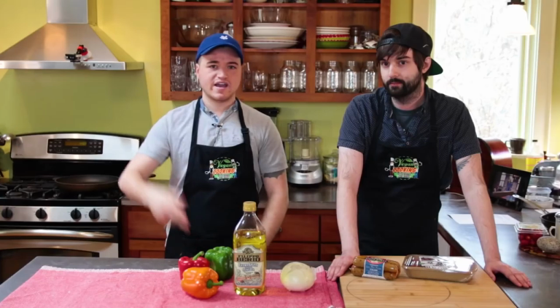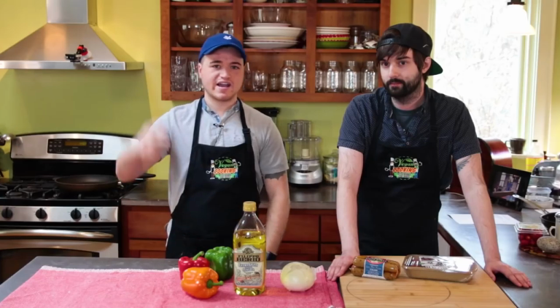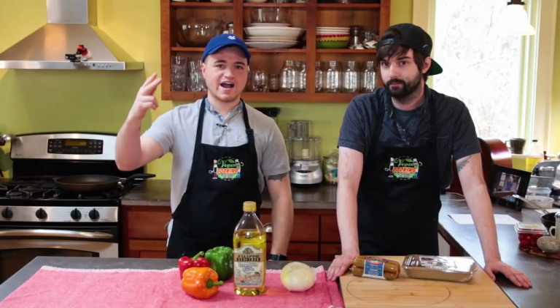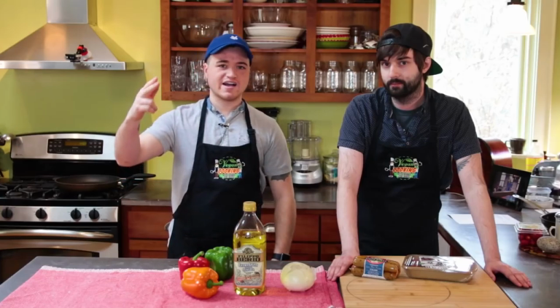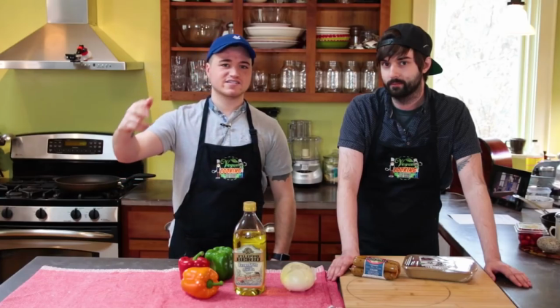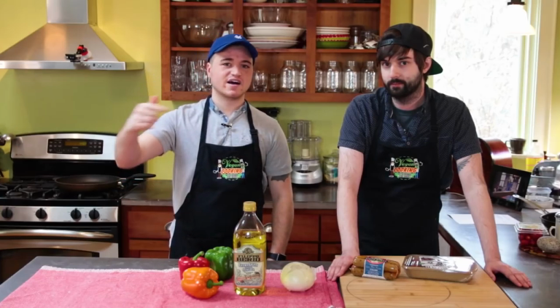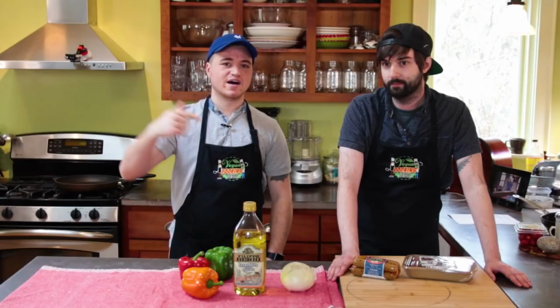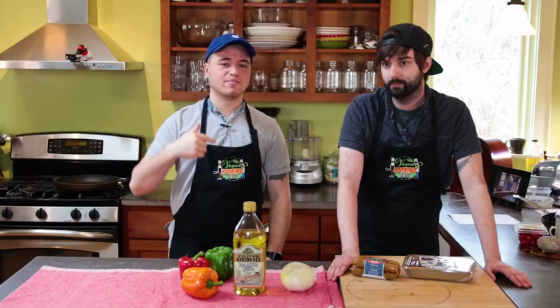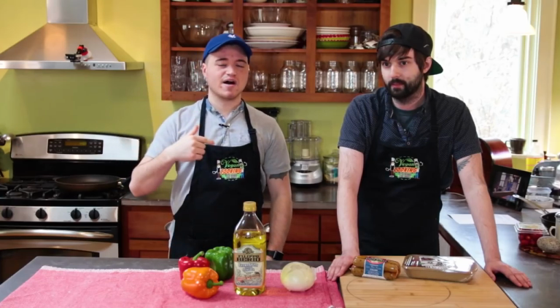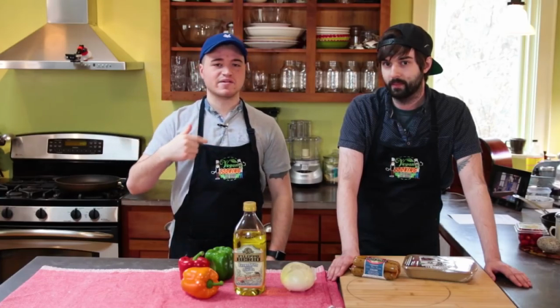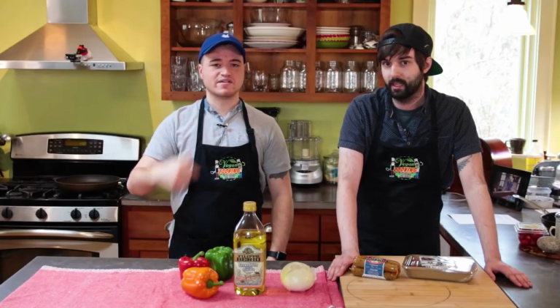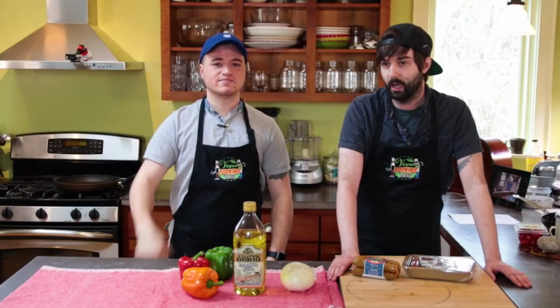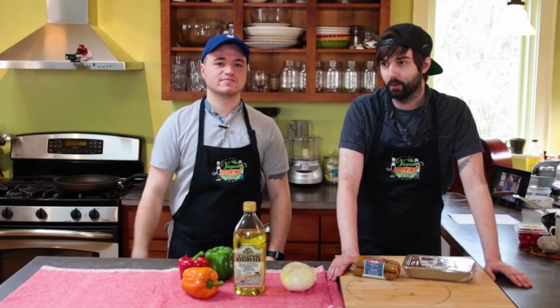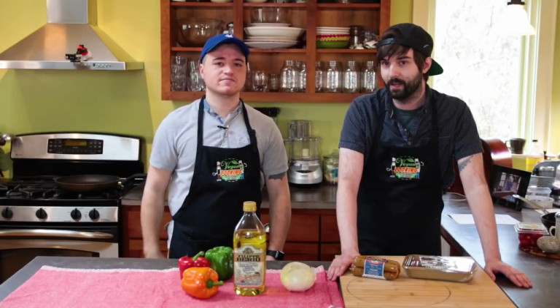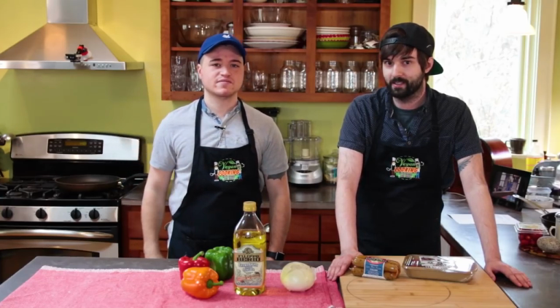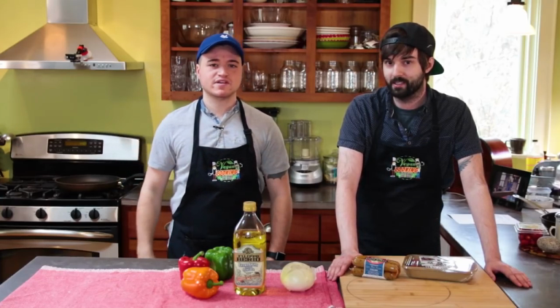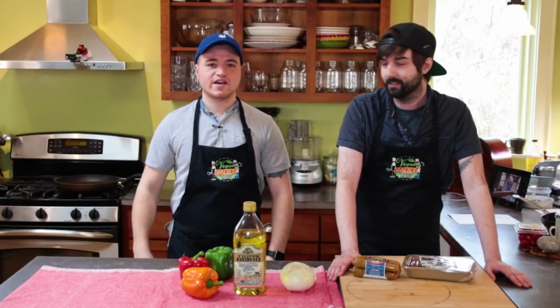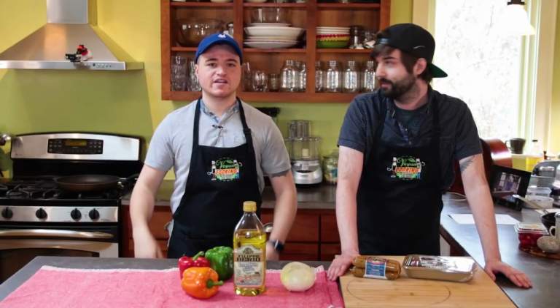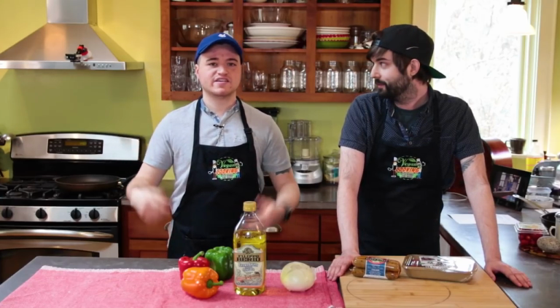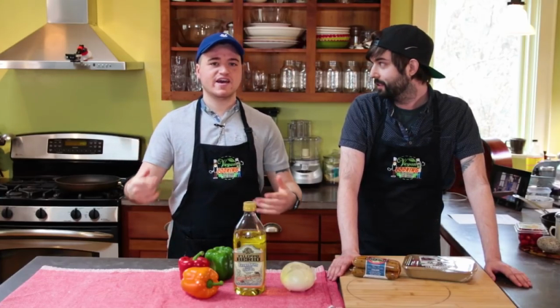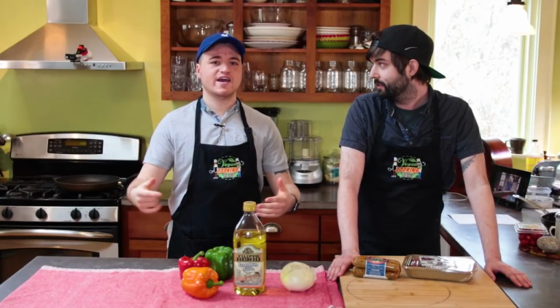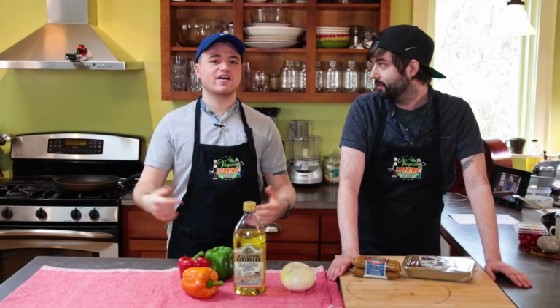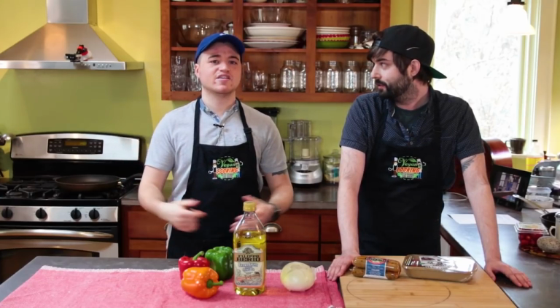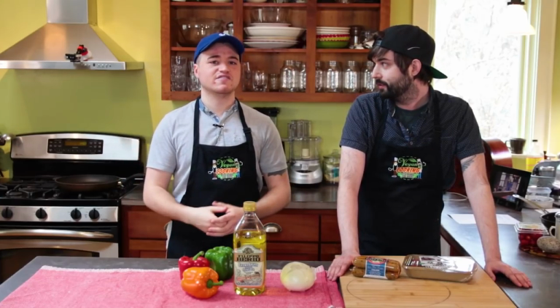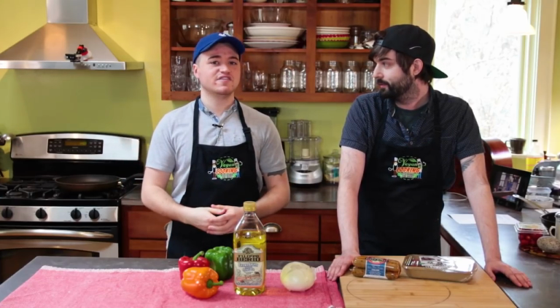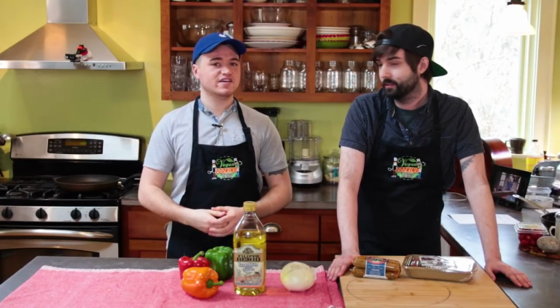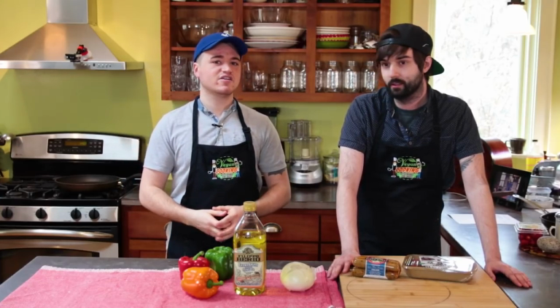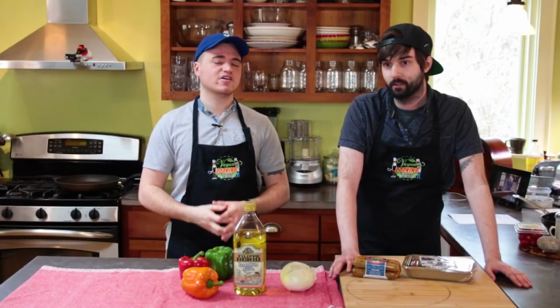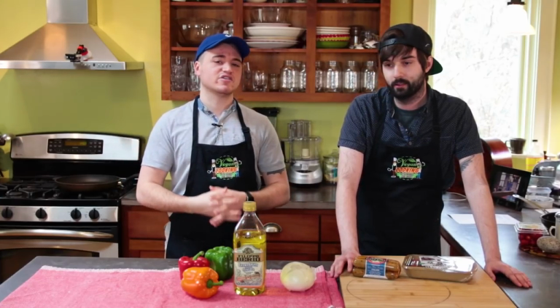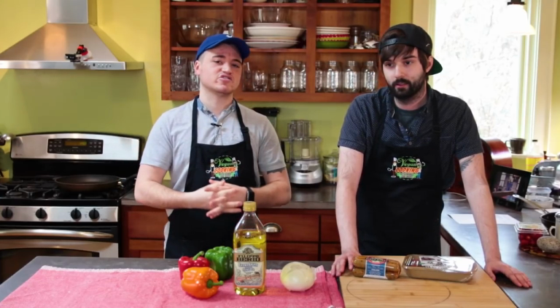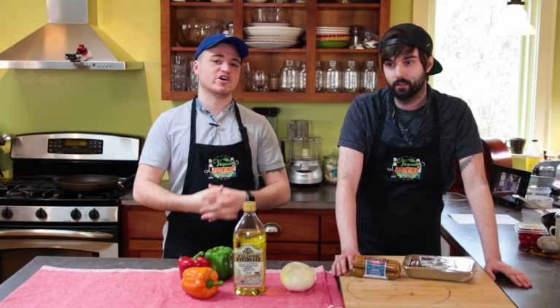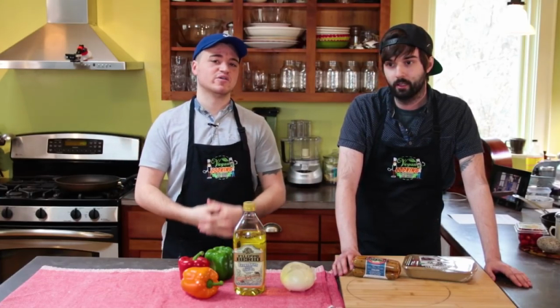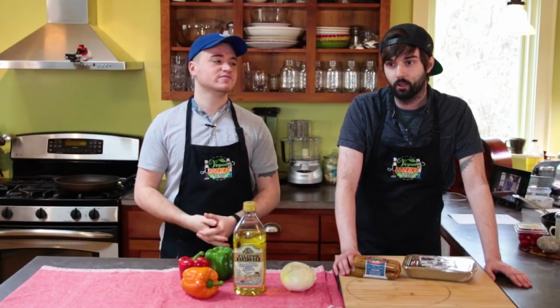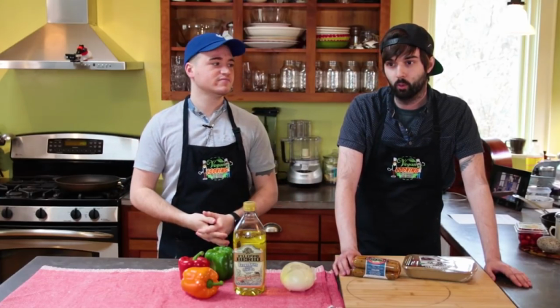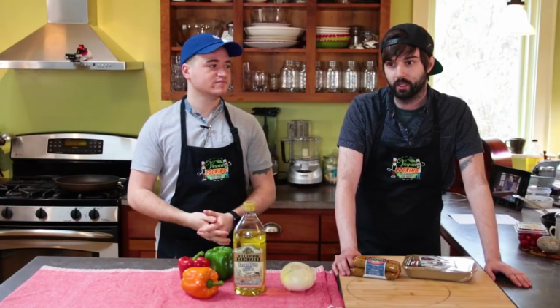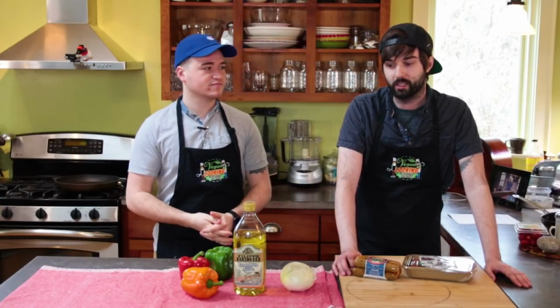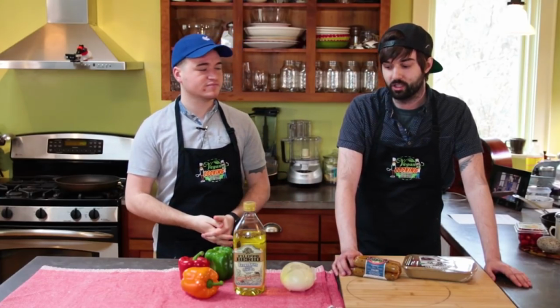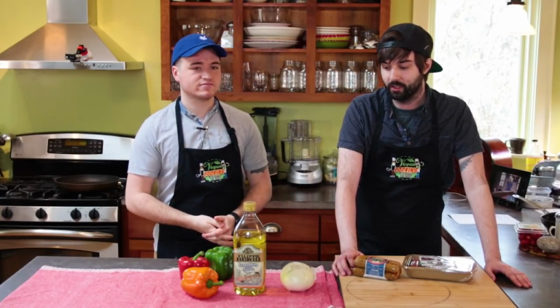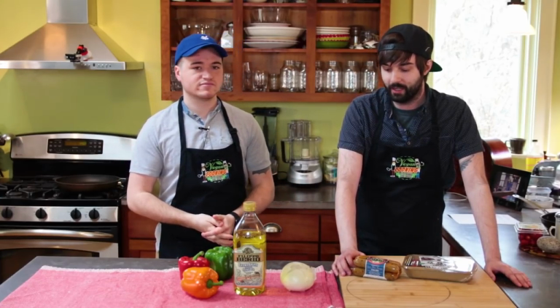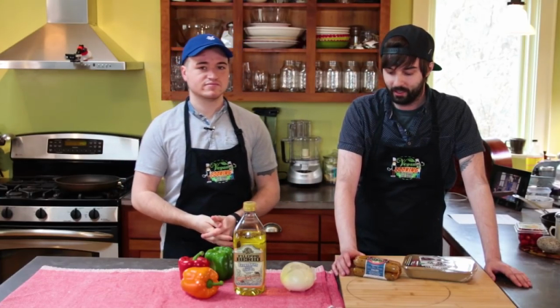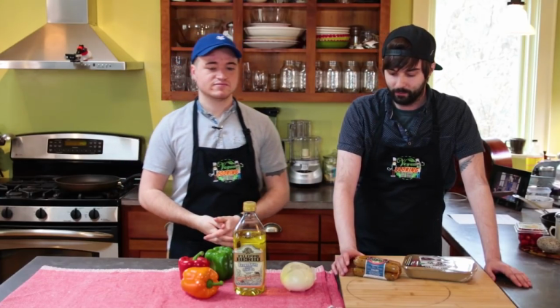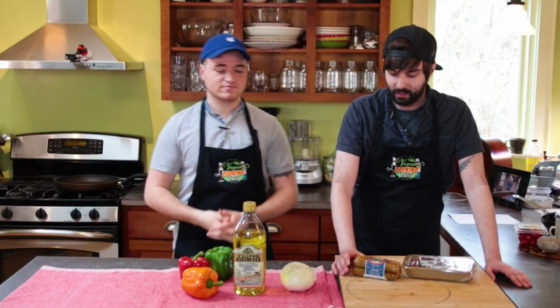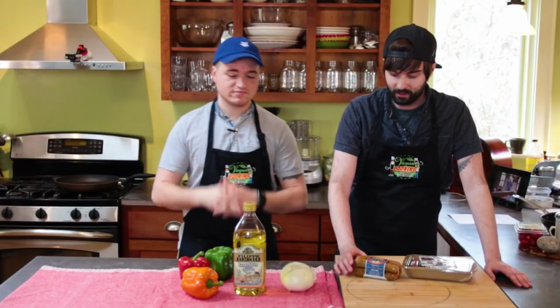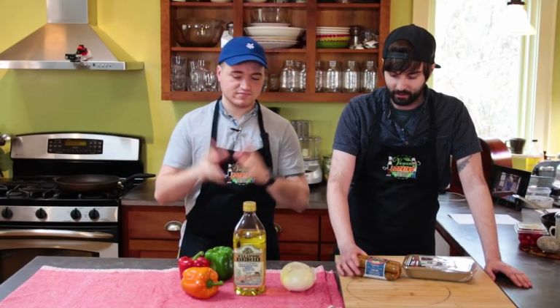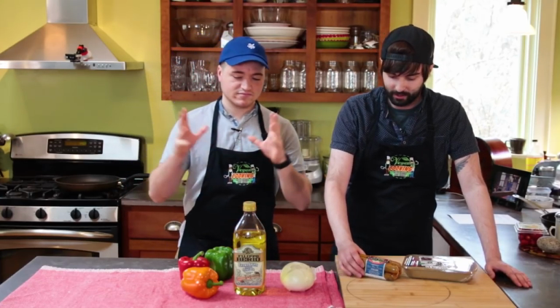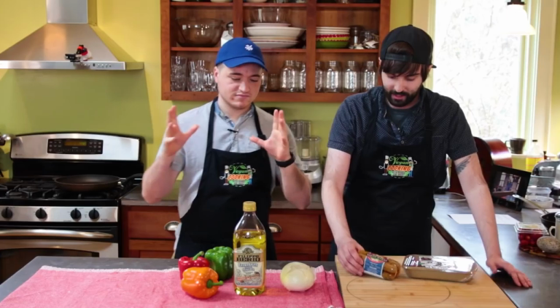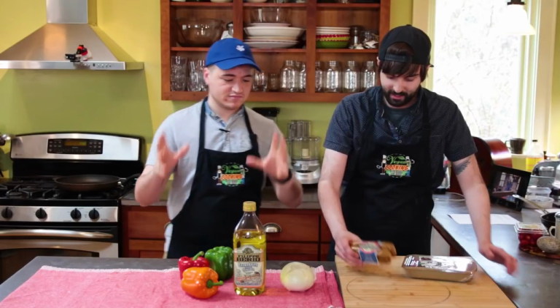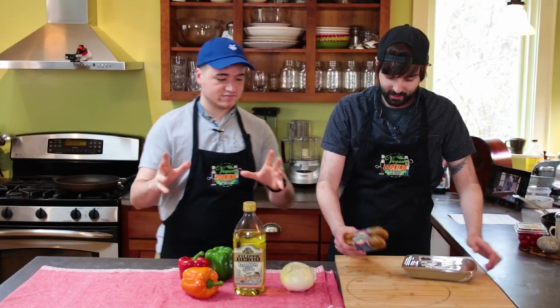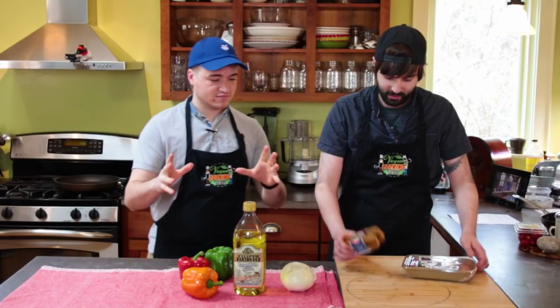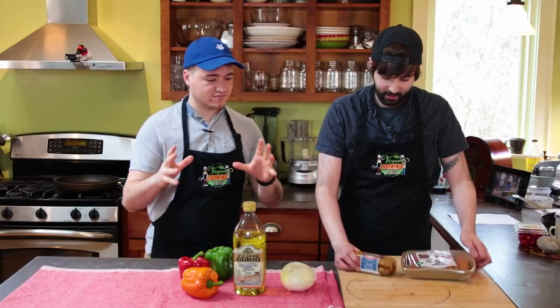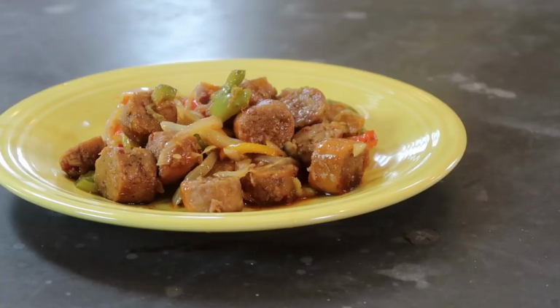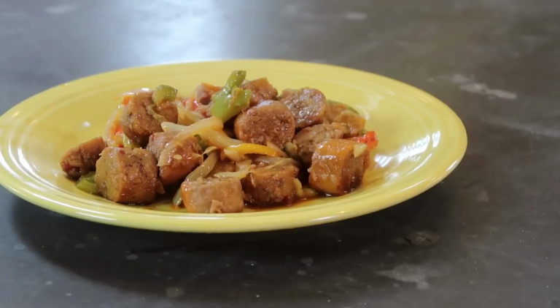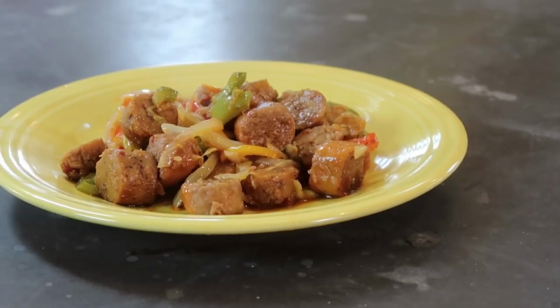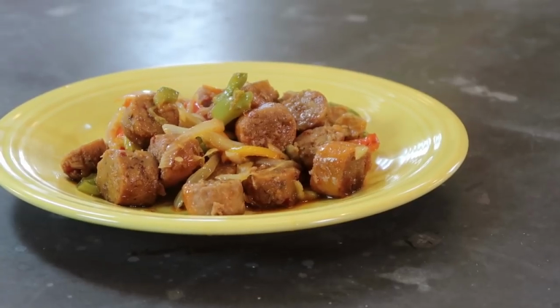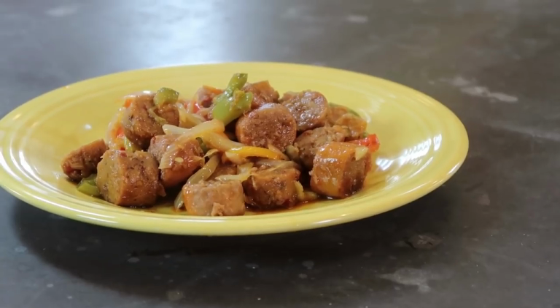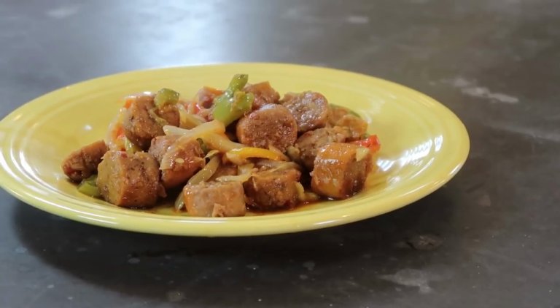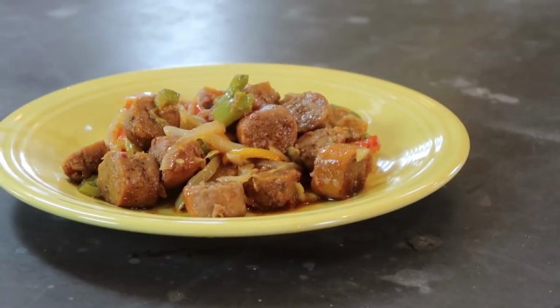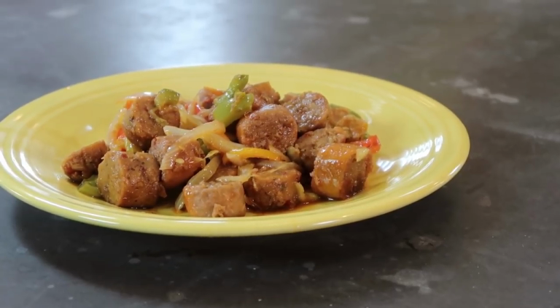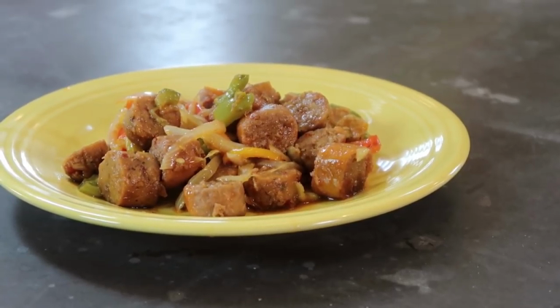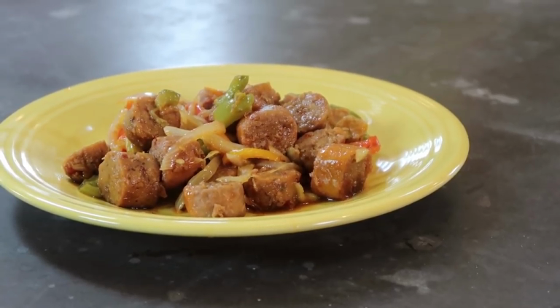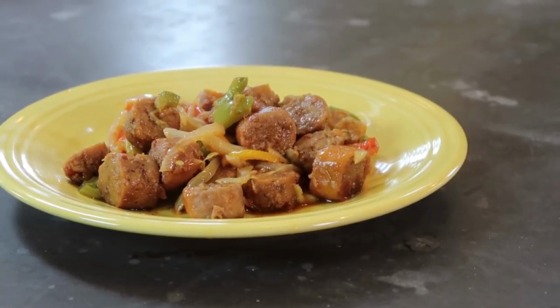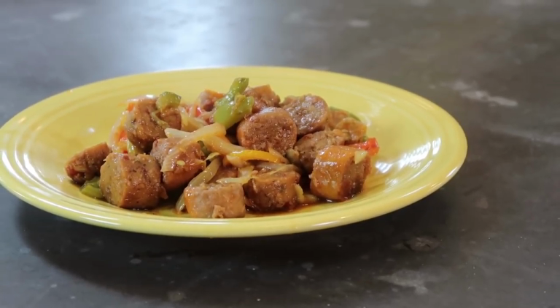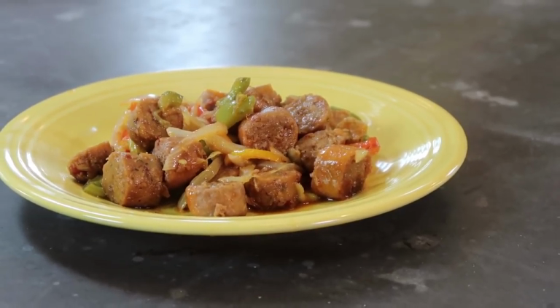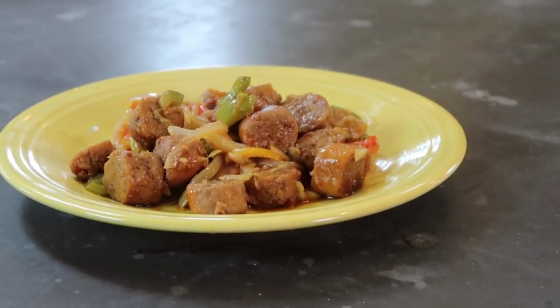Hey guys, I'm Bobby. I'm Brent. And today on The Vegan Cooking Show, we're going to show you how to make this sausage and peppers recipe.